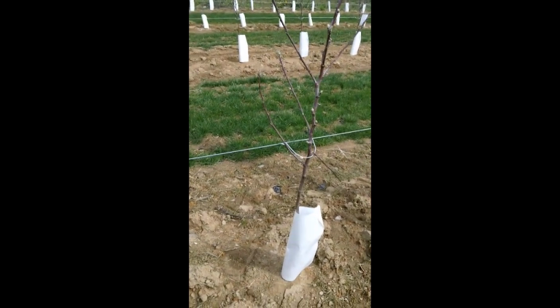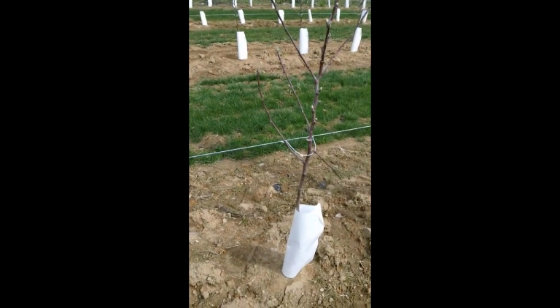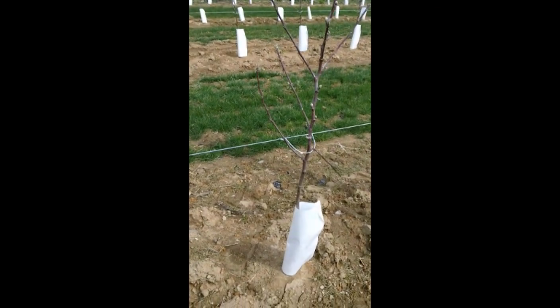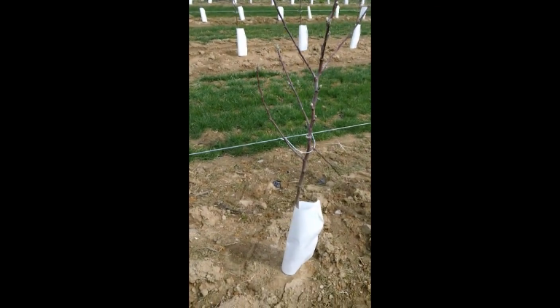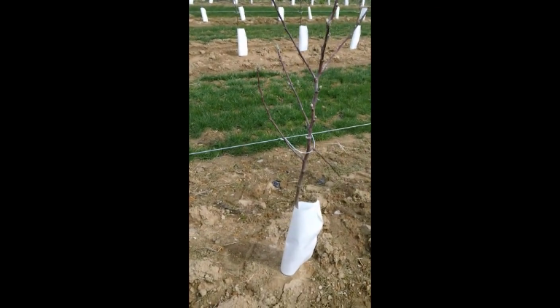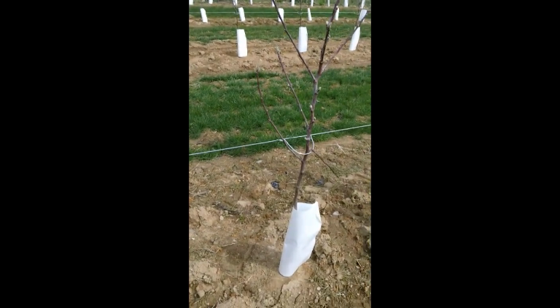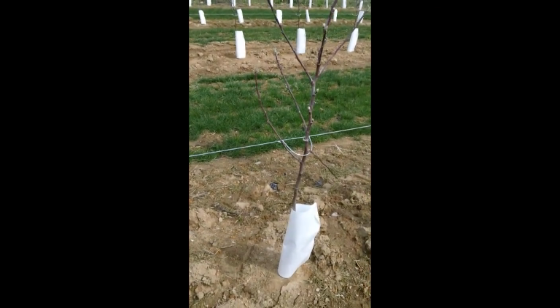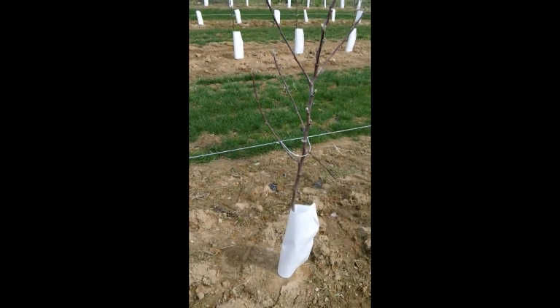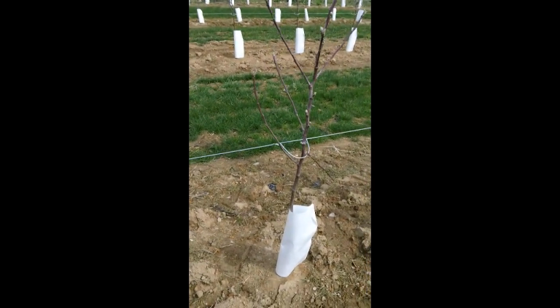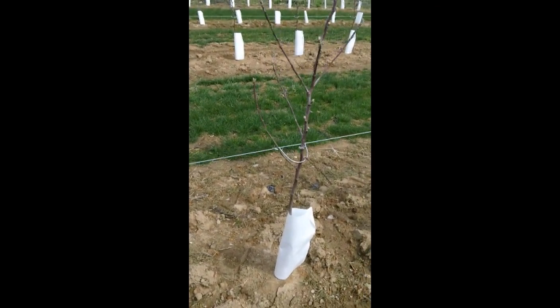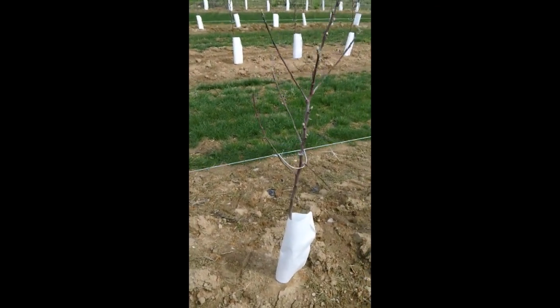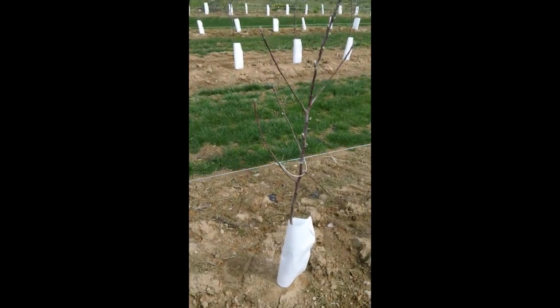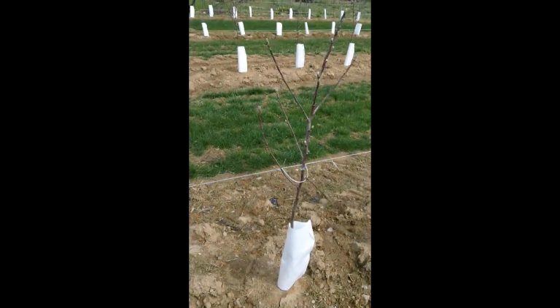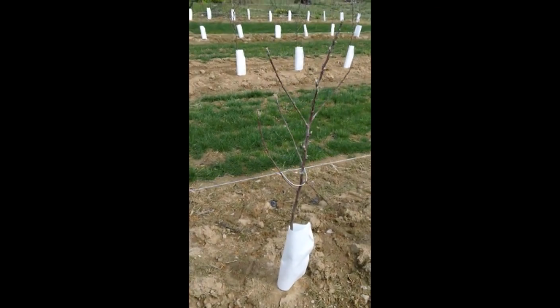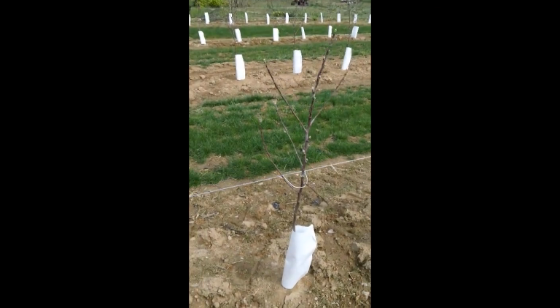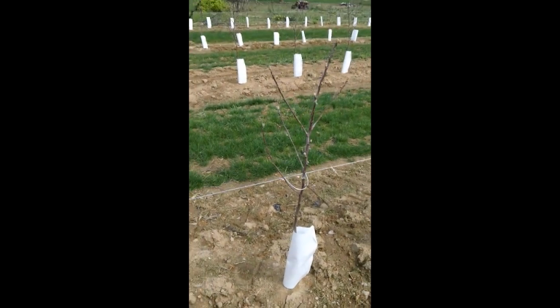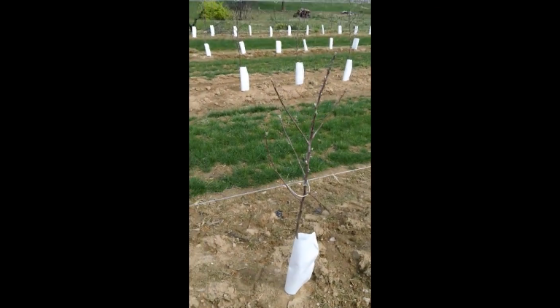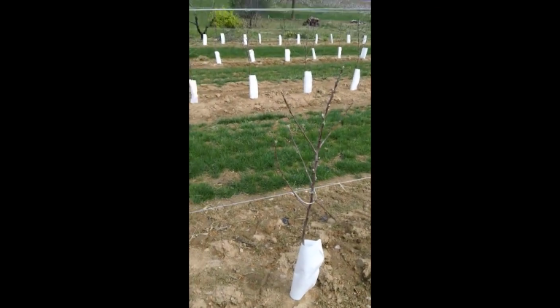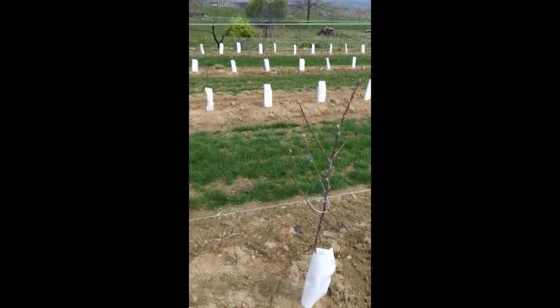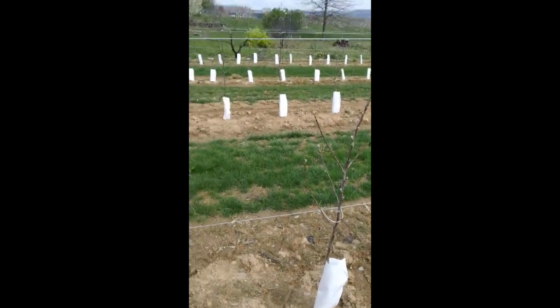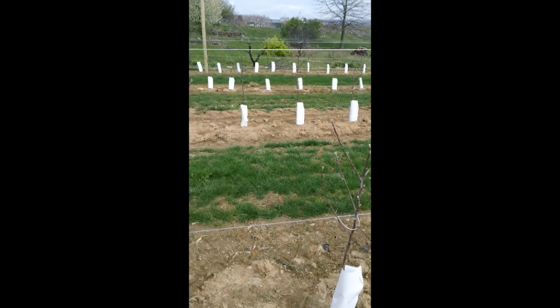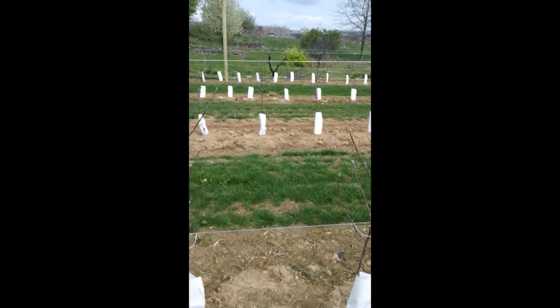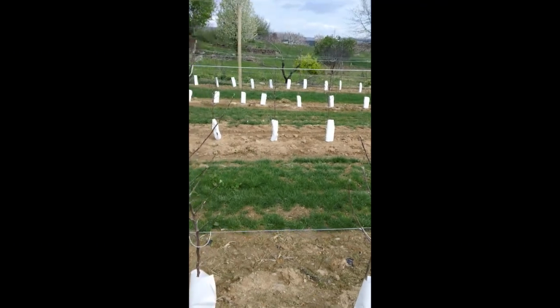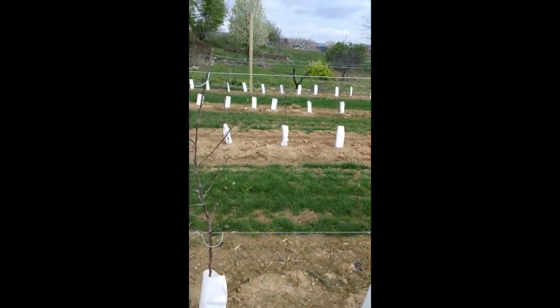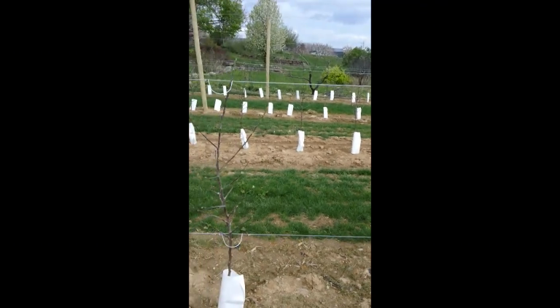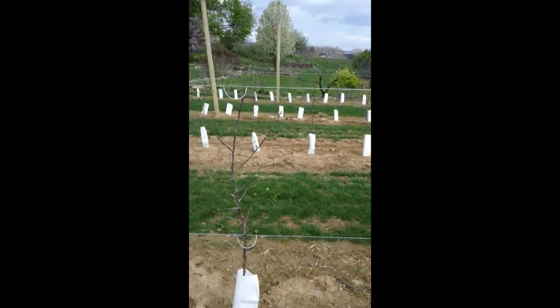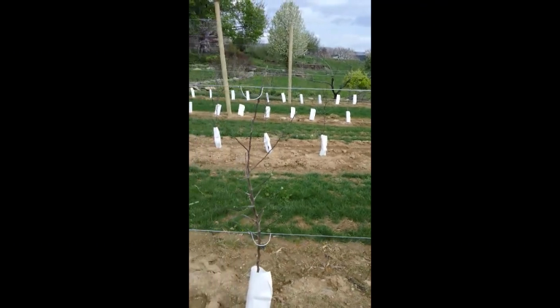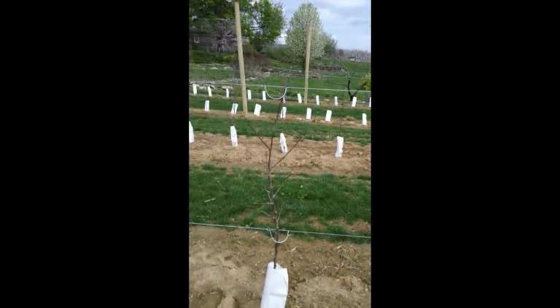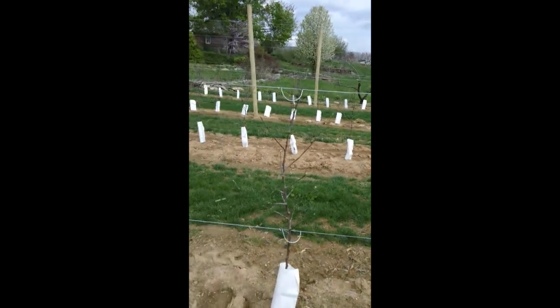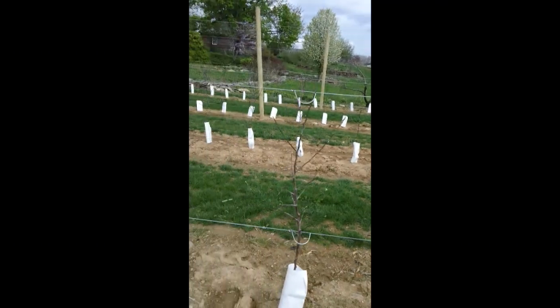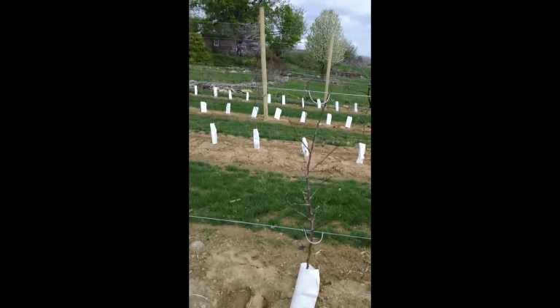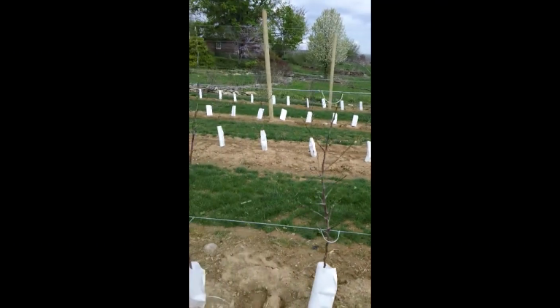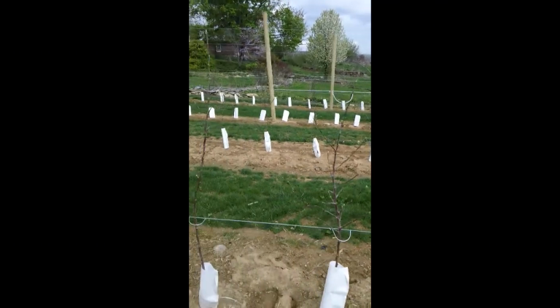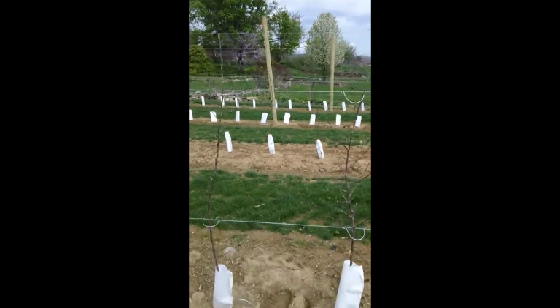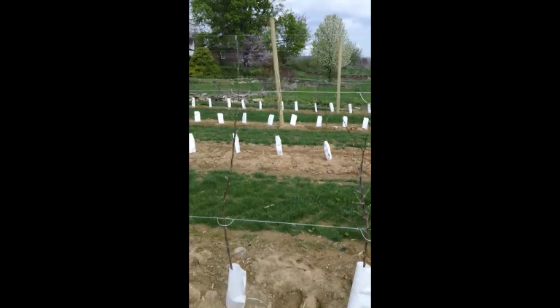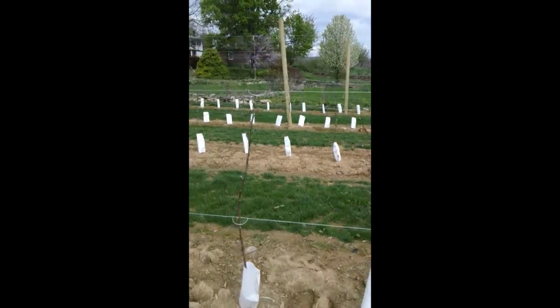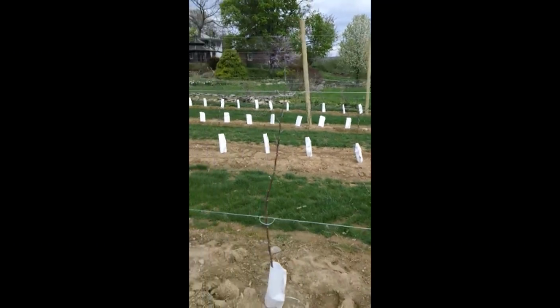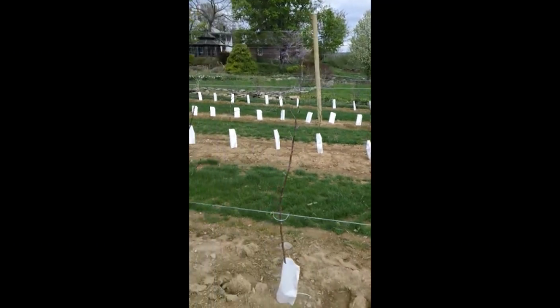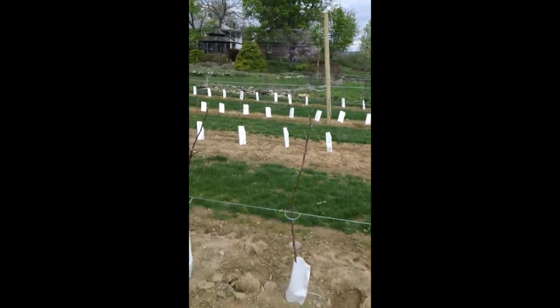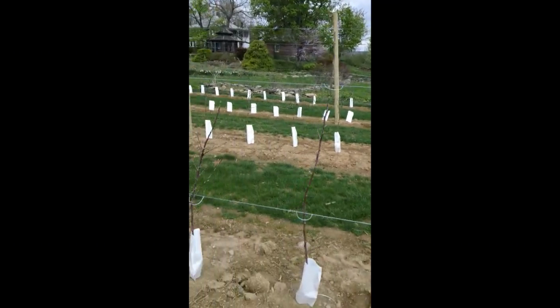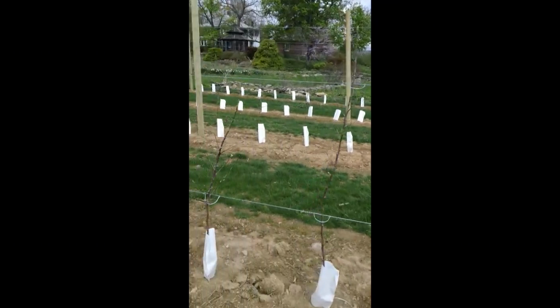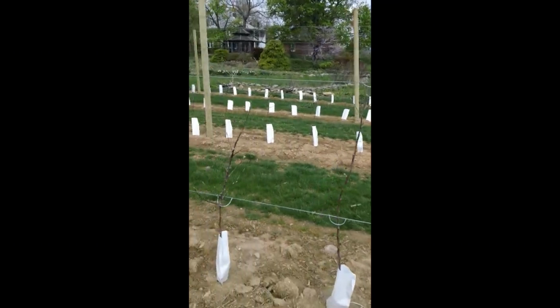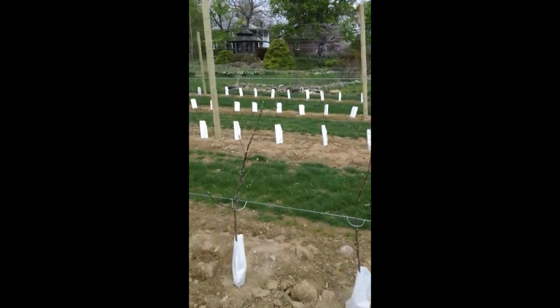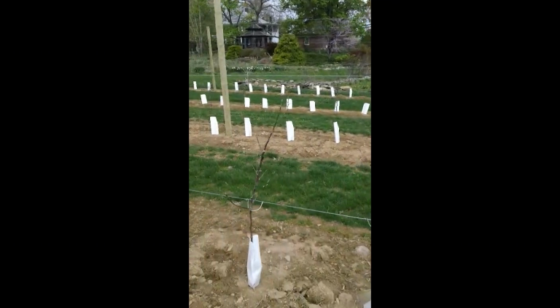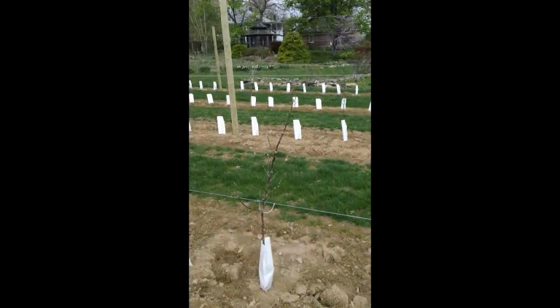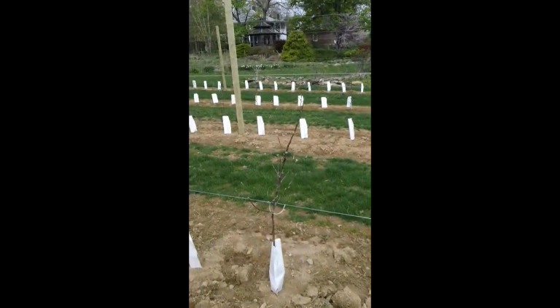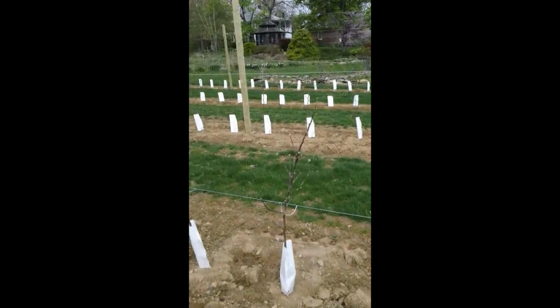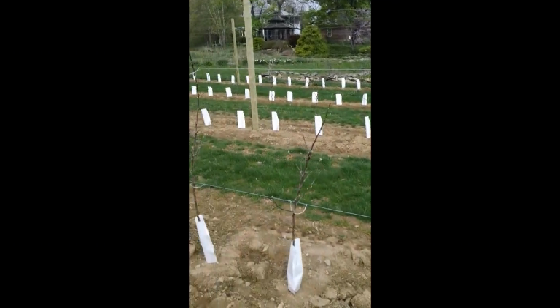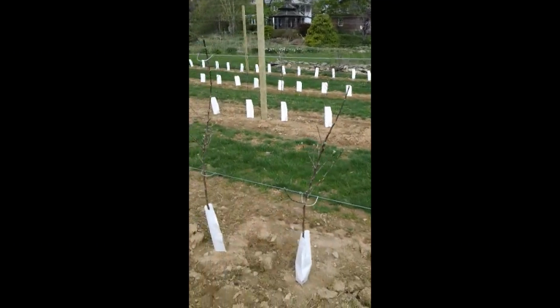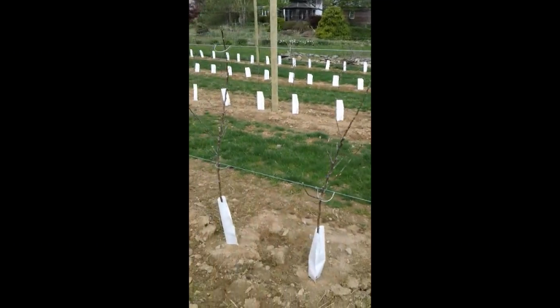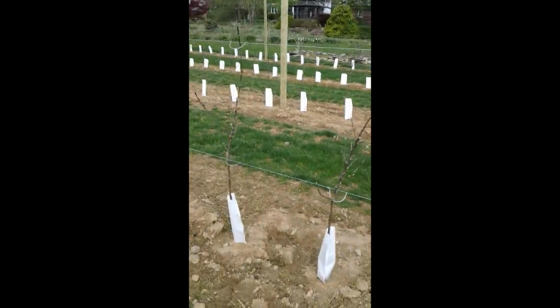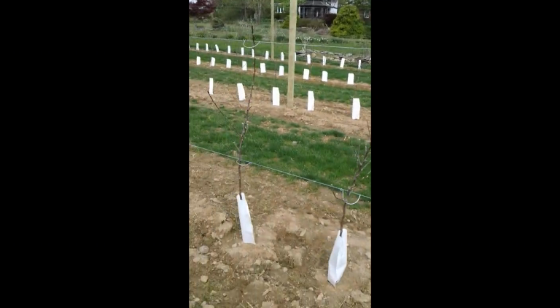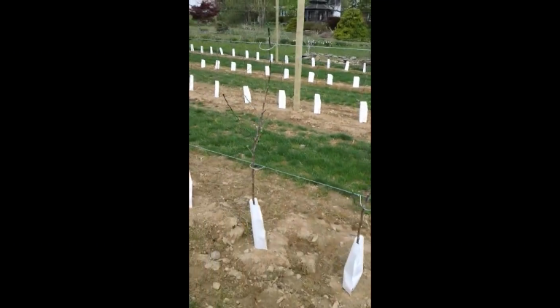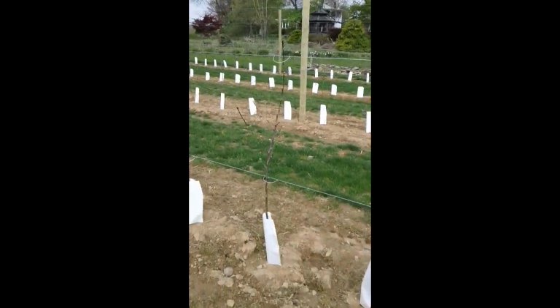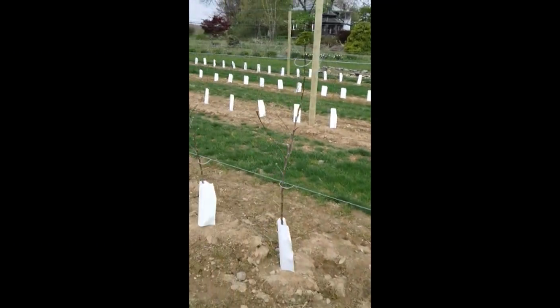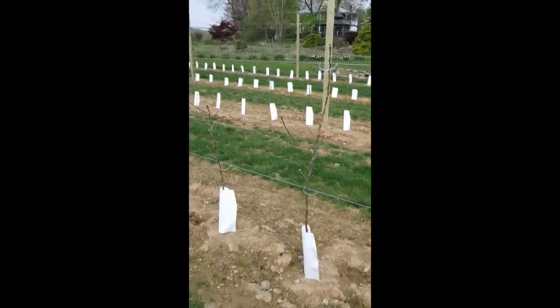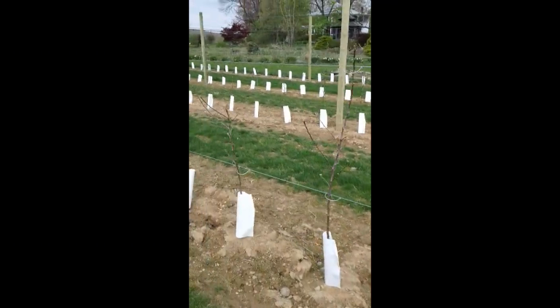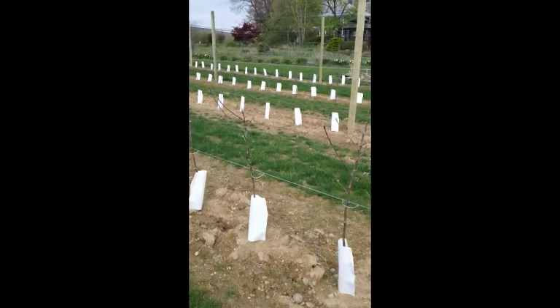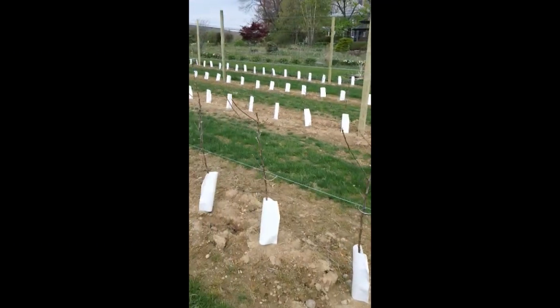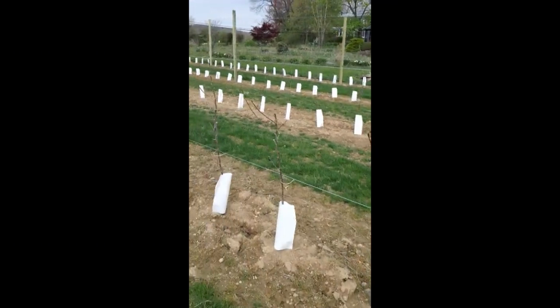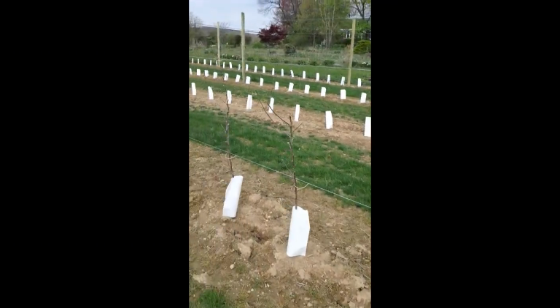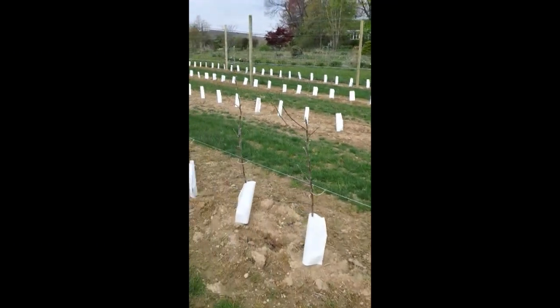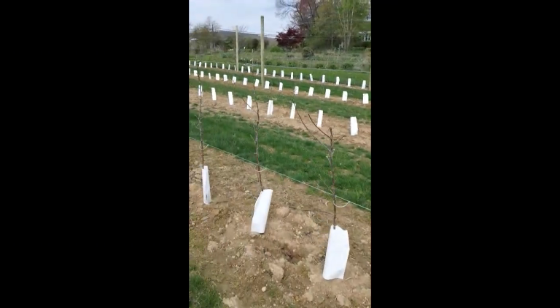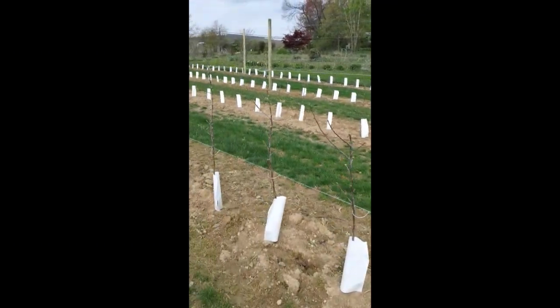All of that helps the branches and the tree itself to be more productive more quickly. We'll be able to start harvesting fruit from these trees in two years versus the three to four that you would normally have.